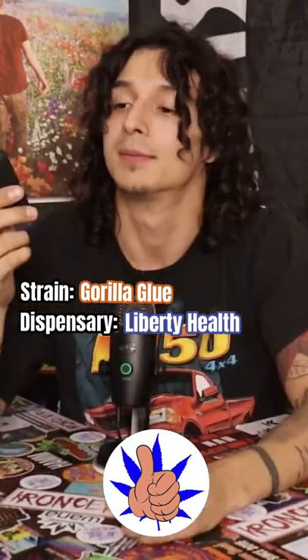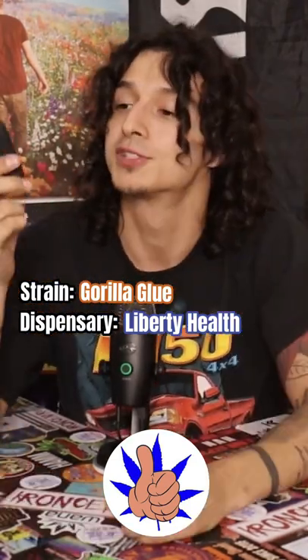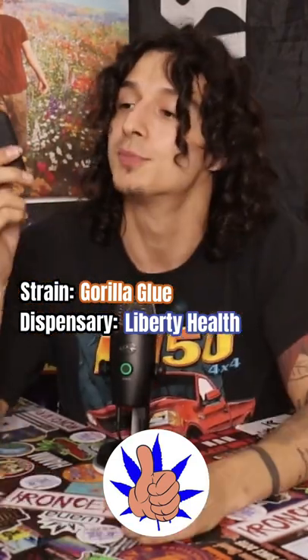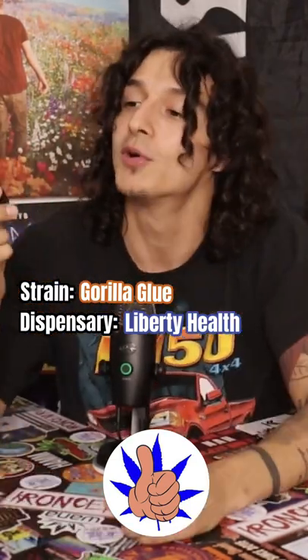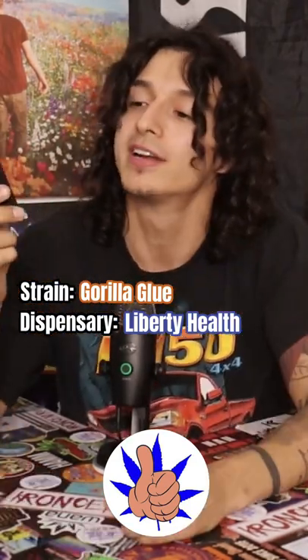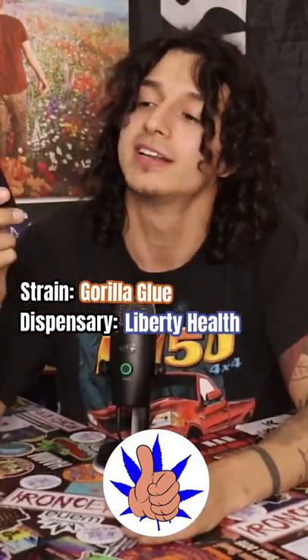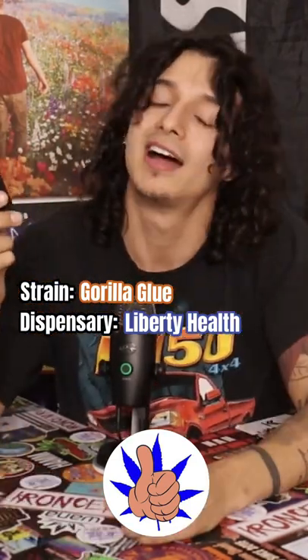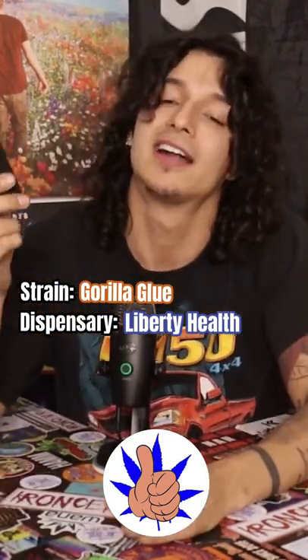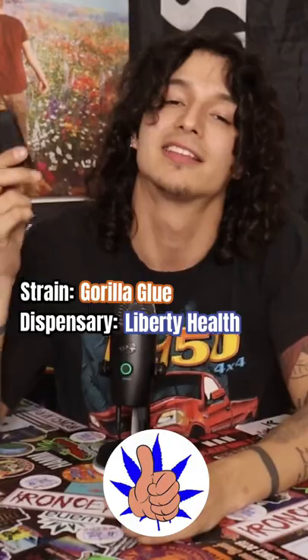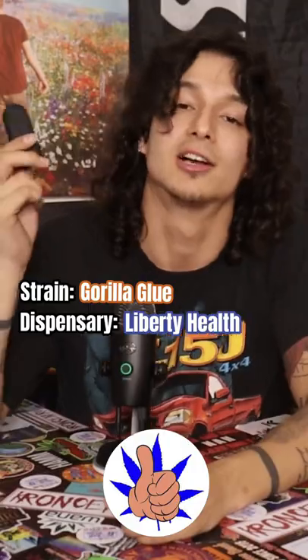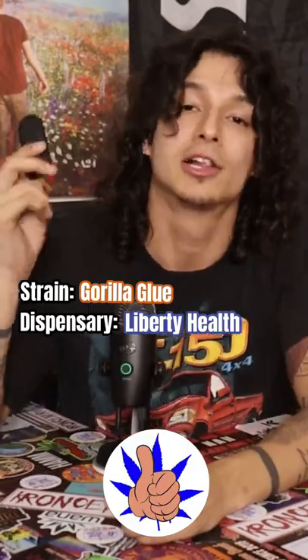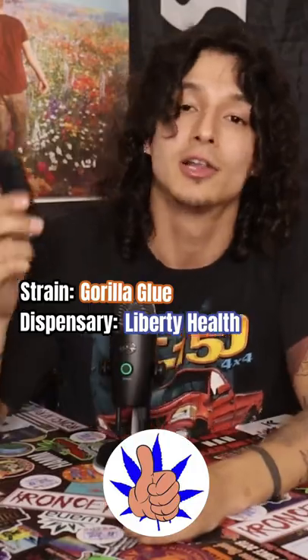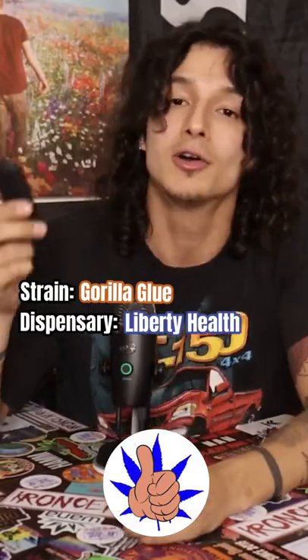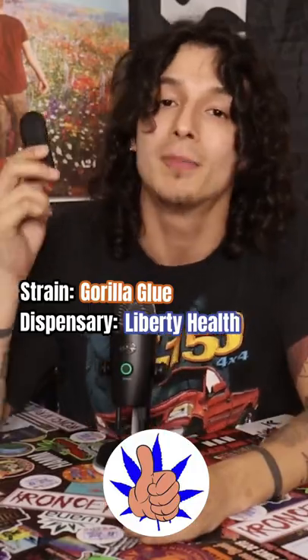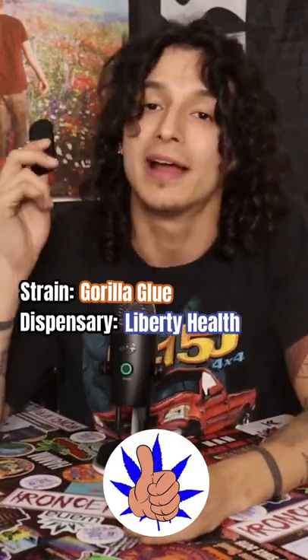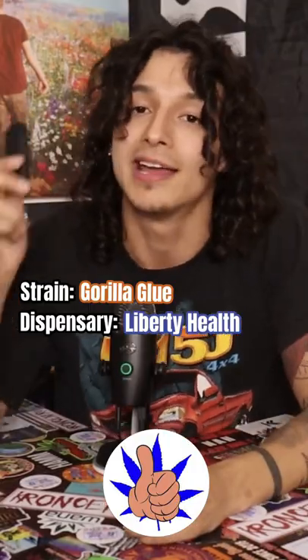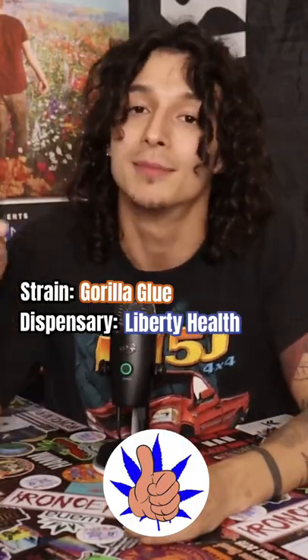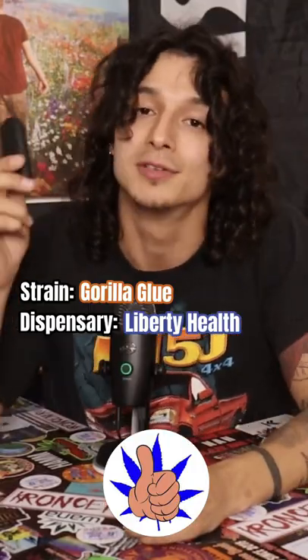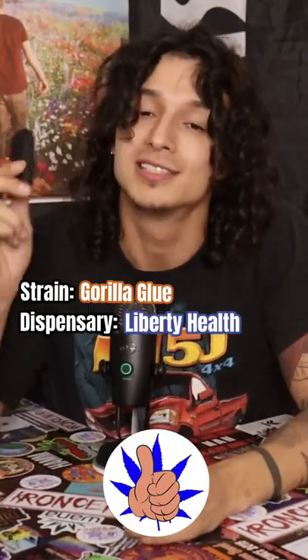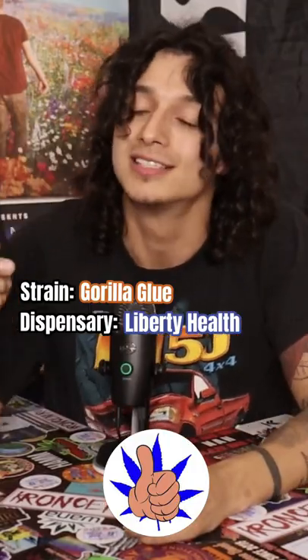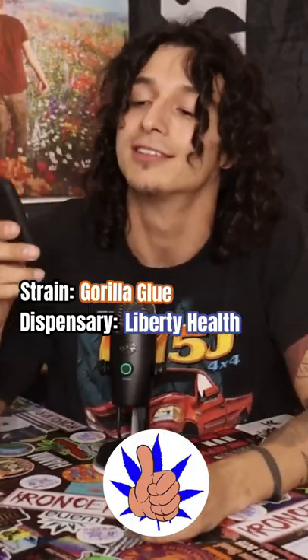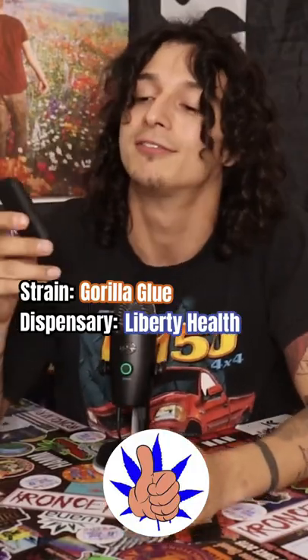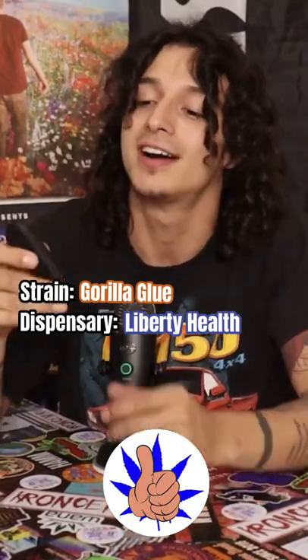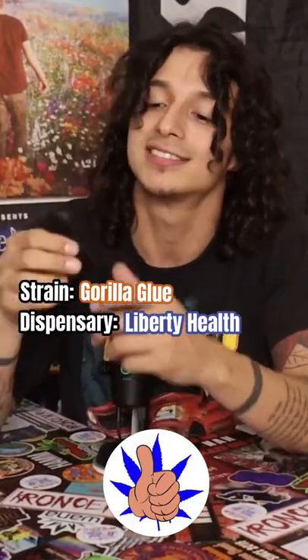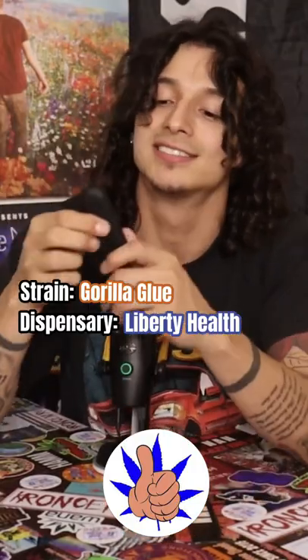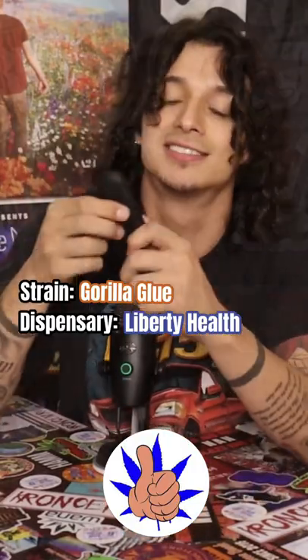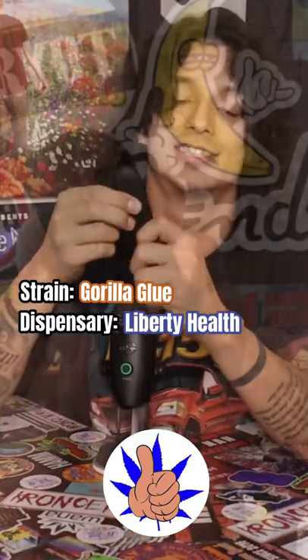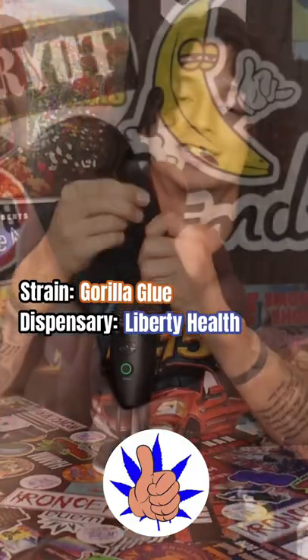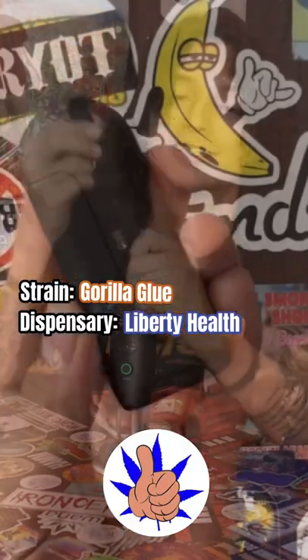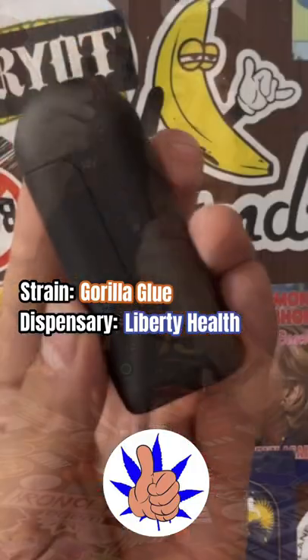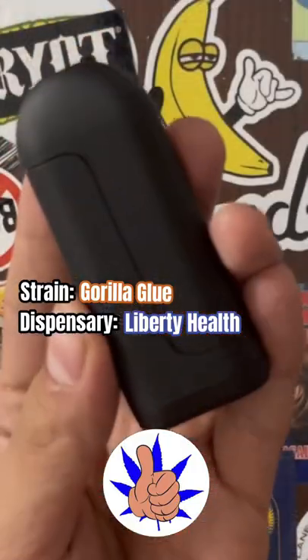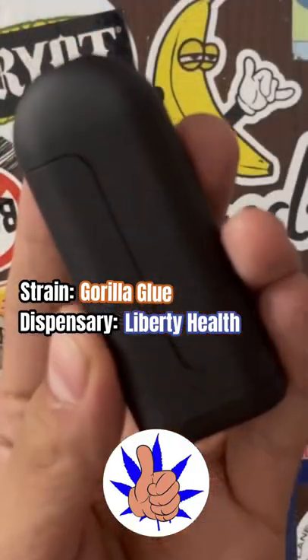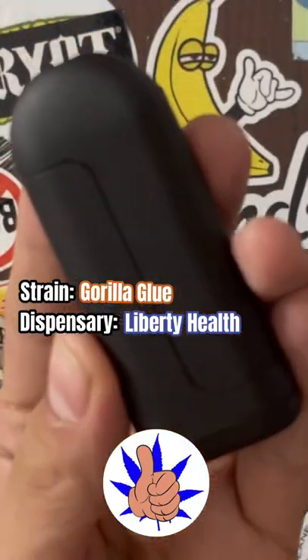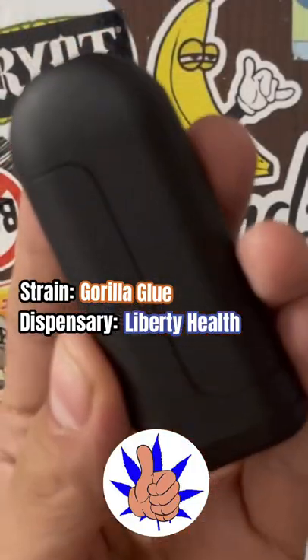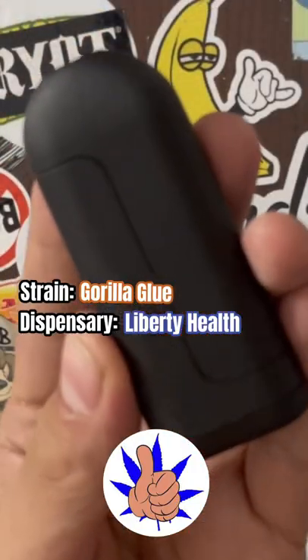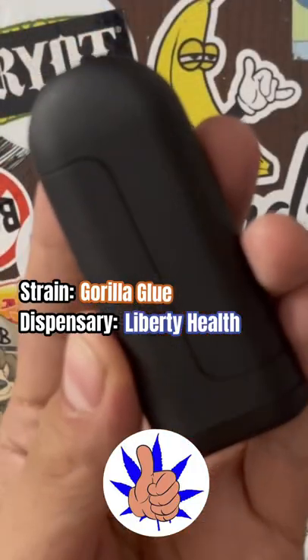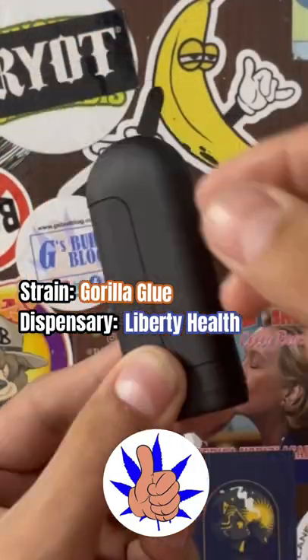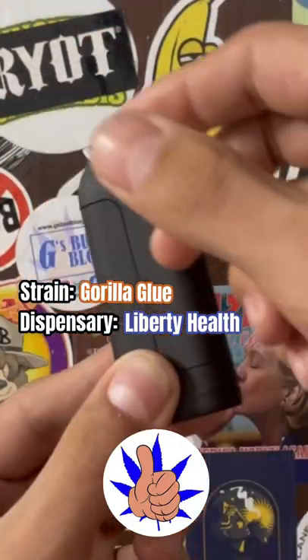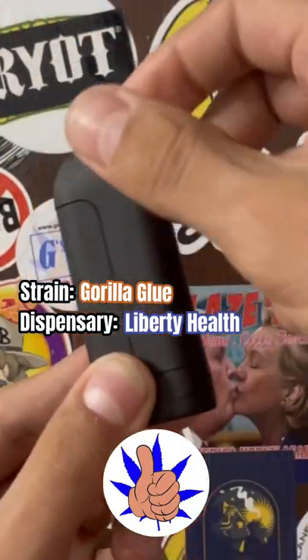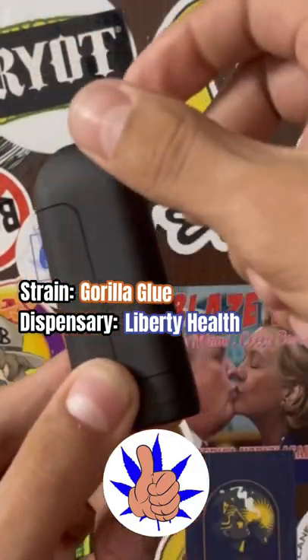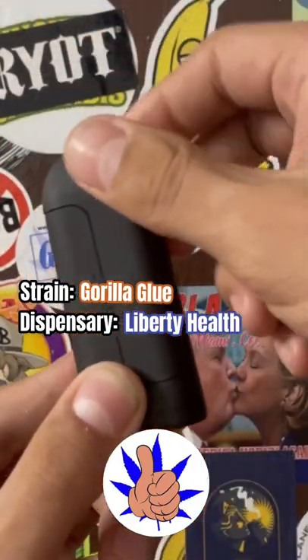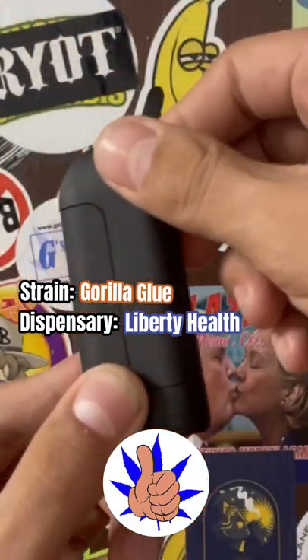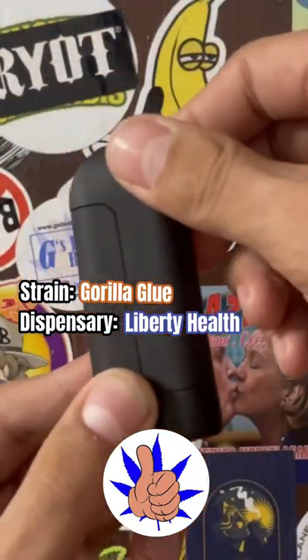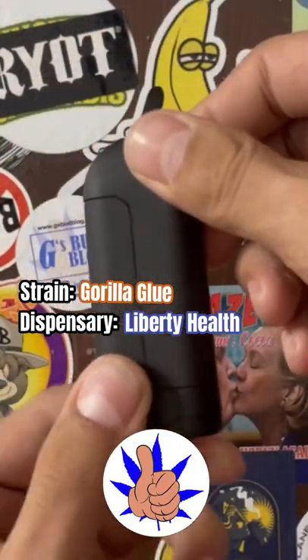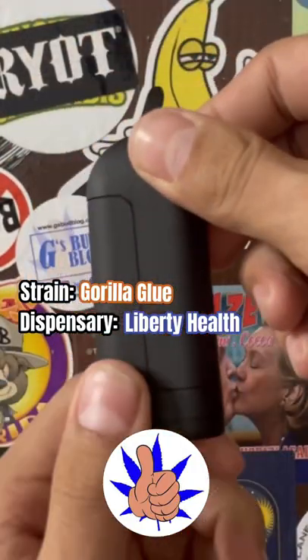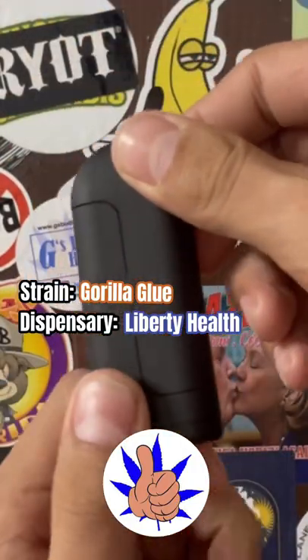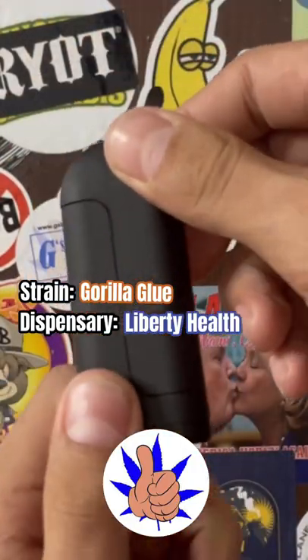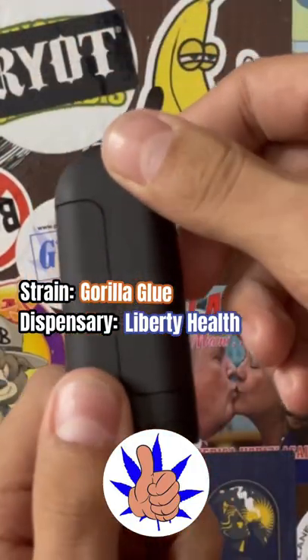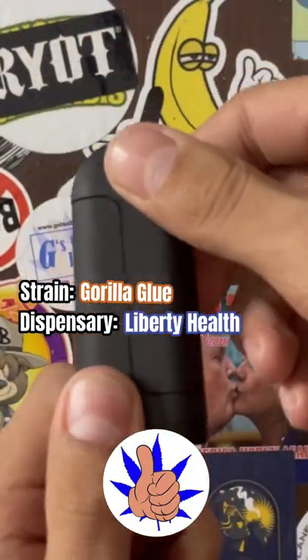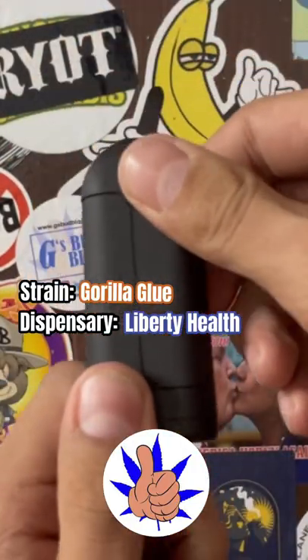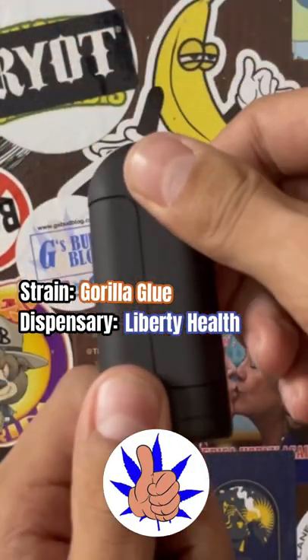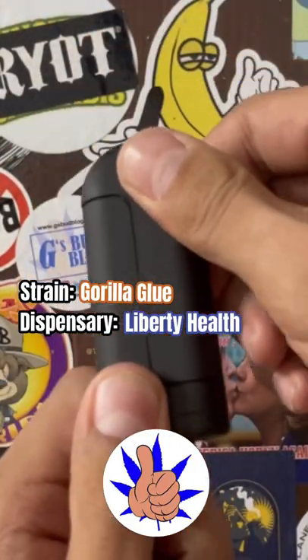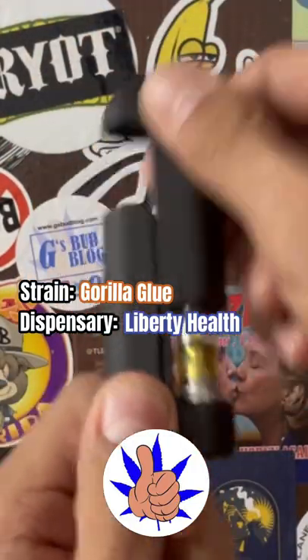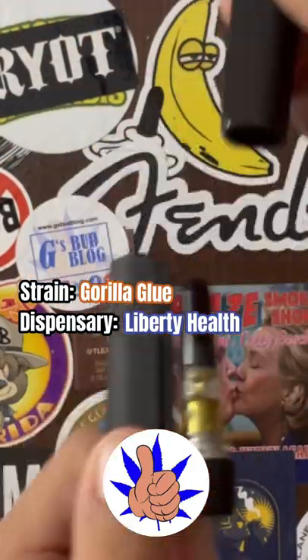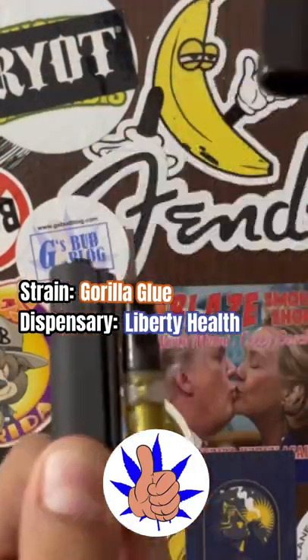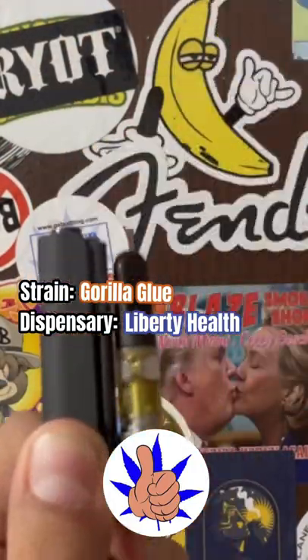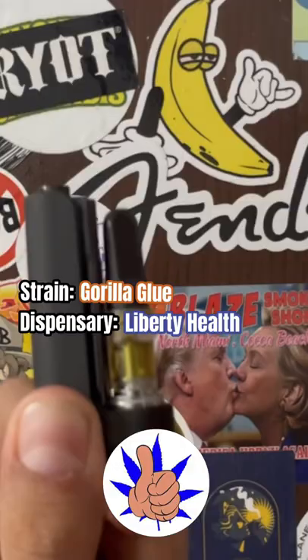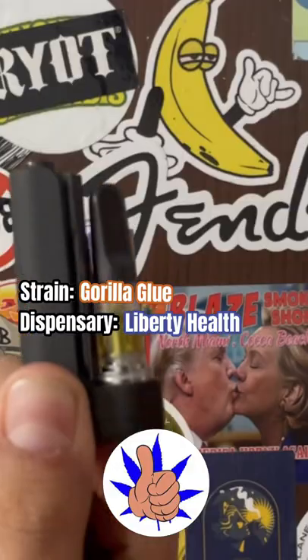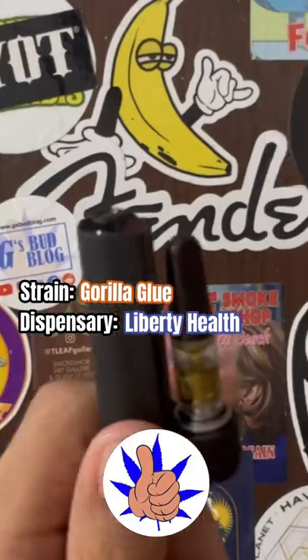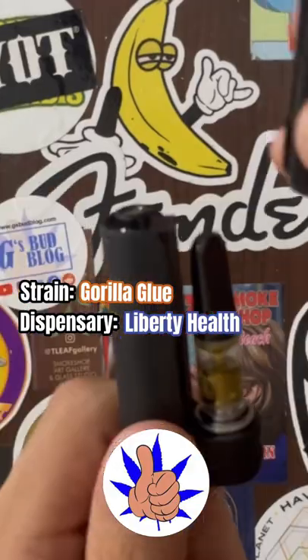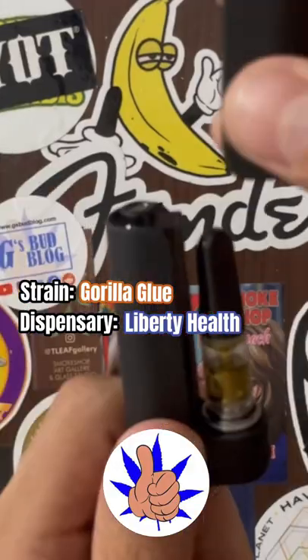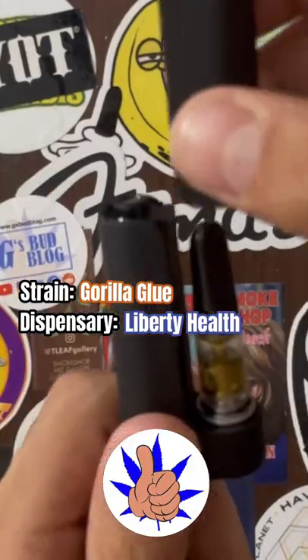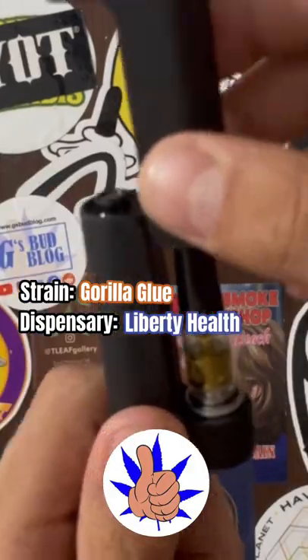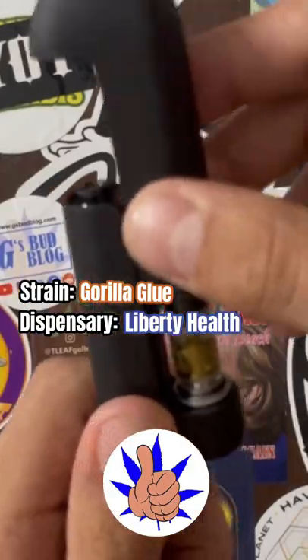I'm smoking it out of the Cloak by Hamilton Devices — this thing is so cool, man. It keeps your cart out of sight and super discreet.